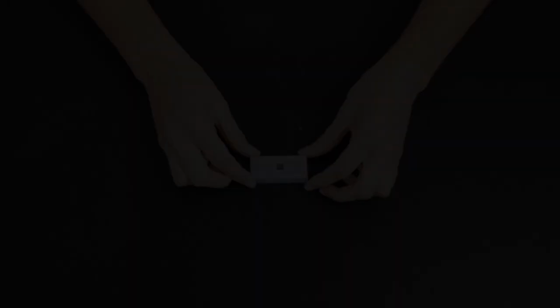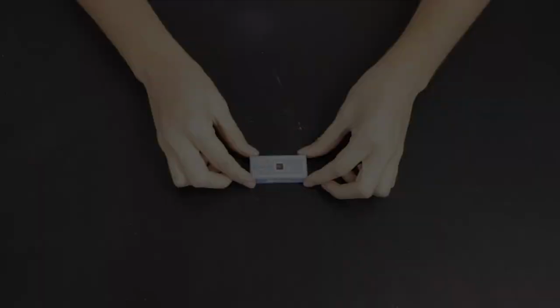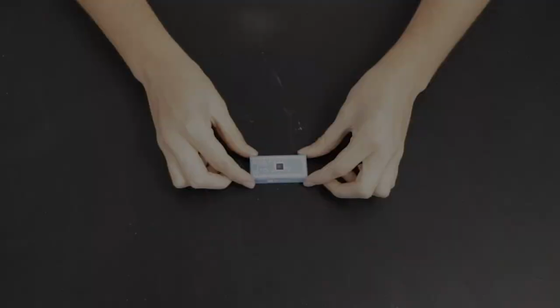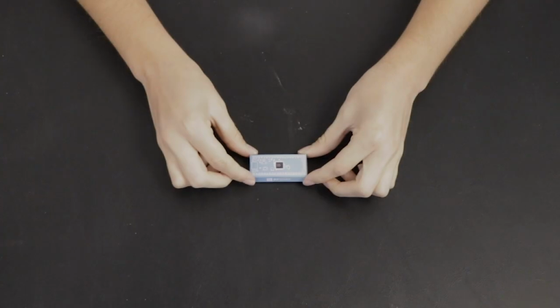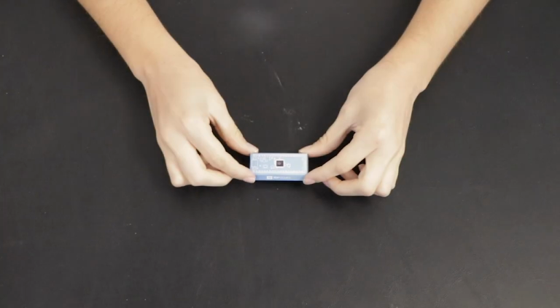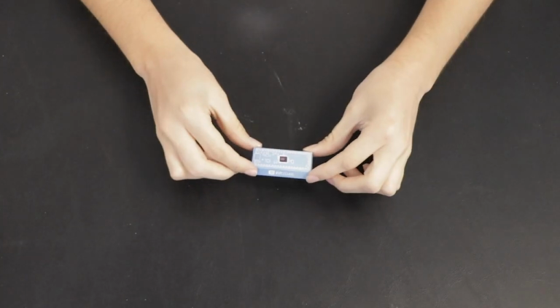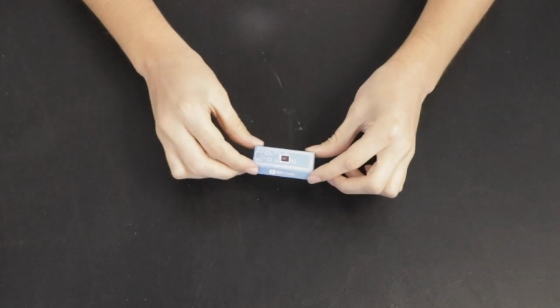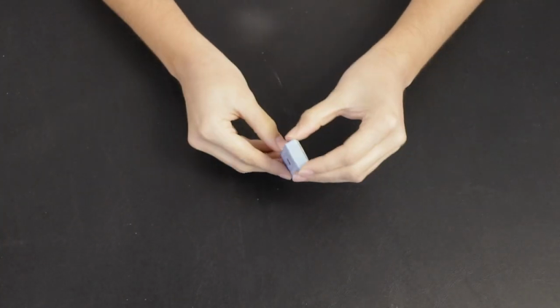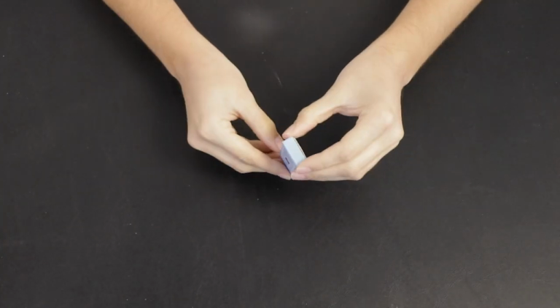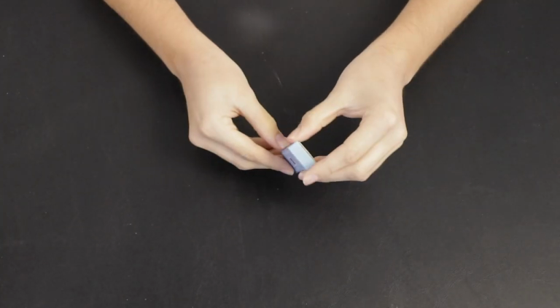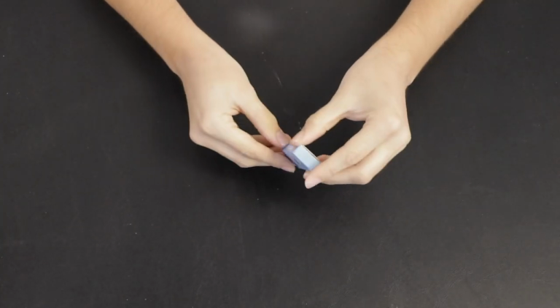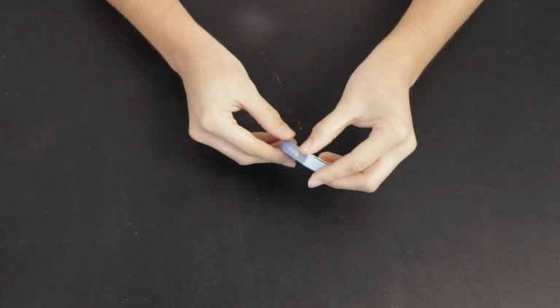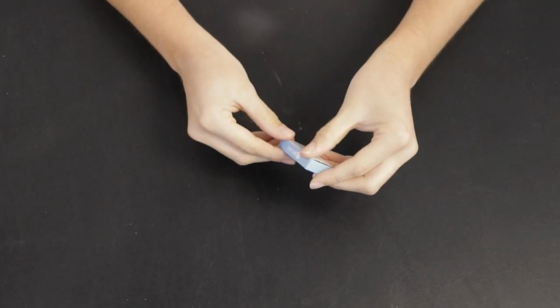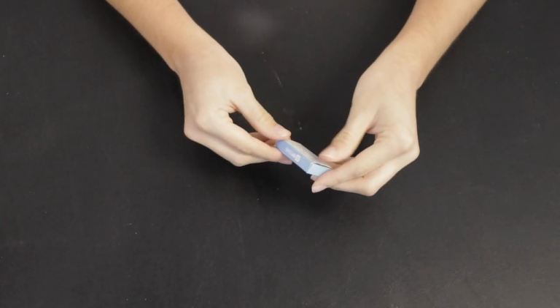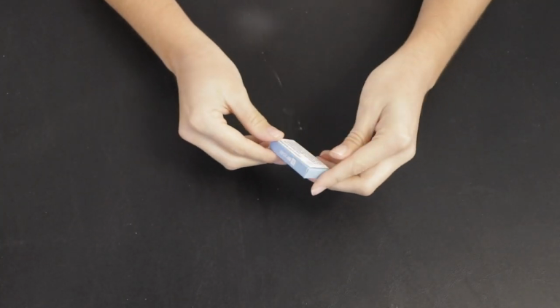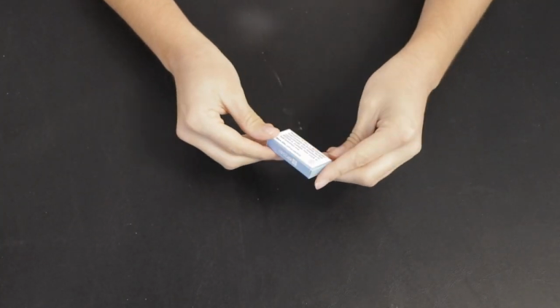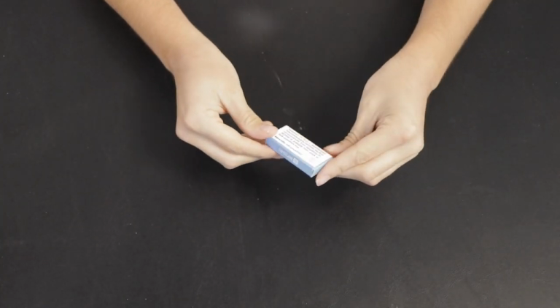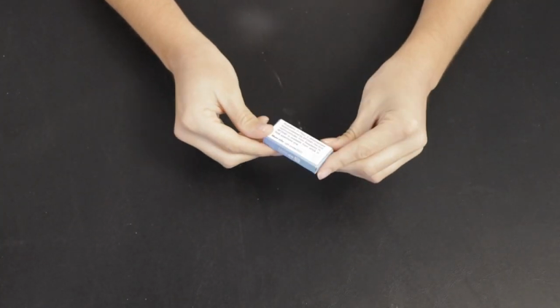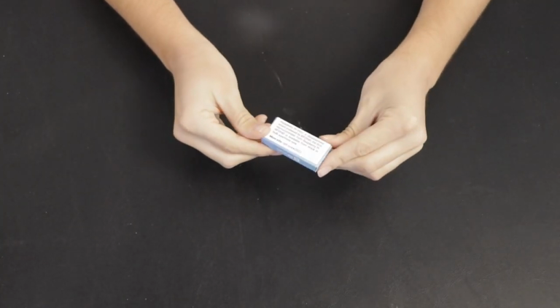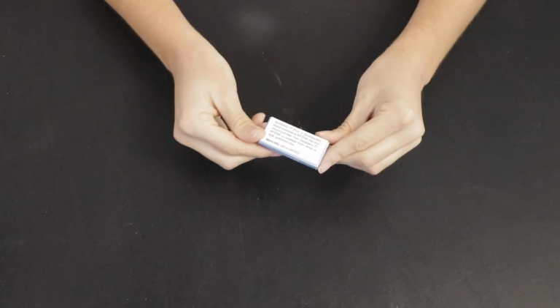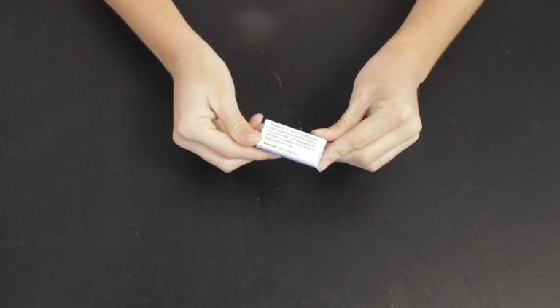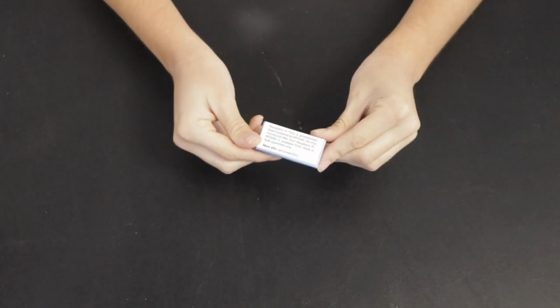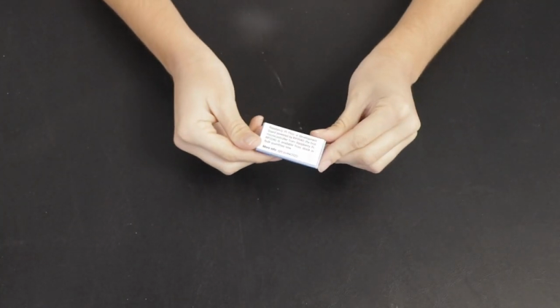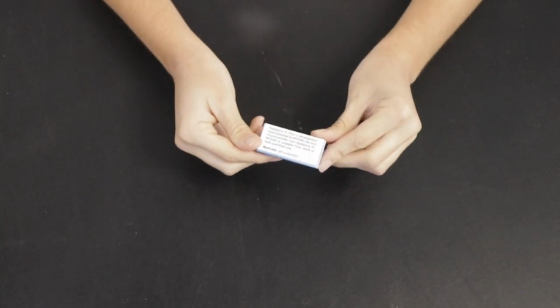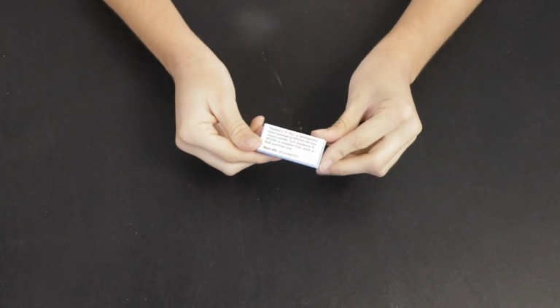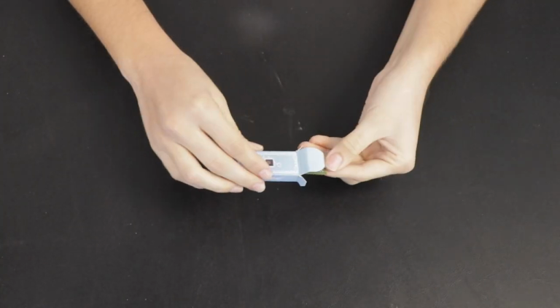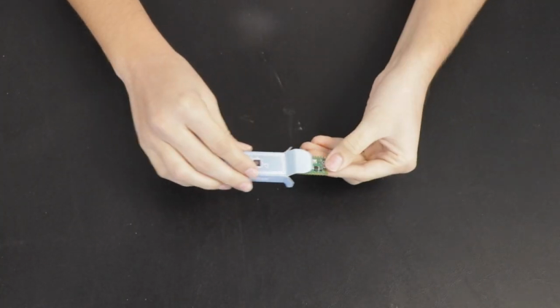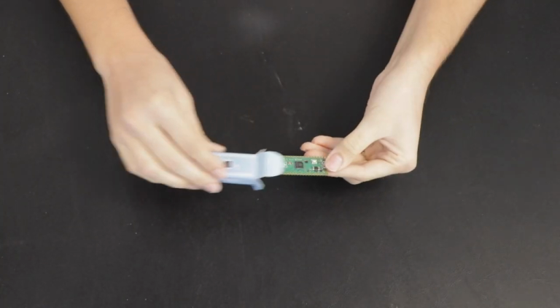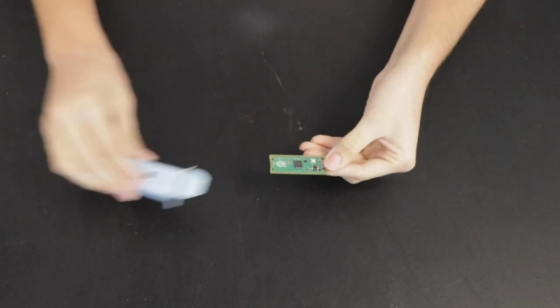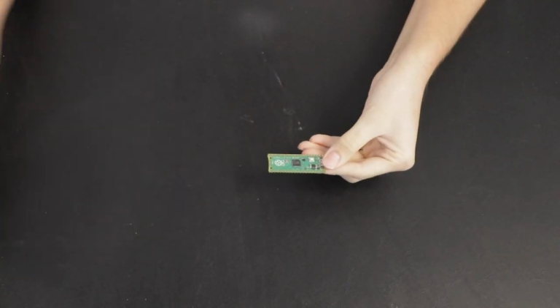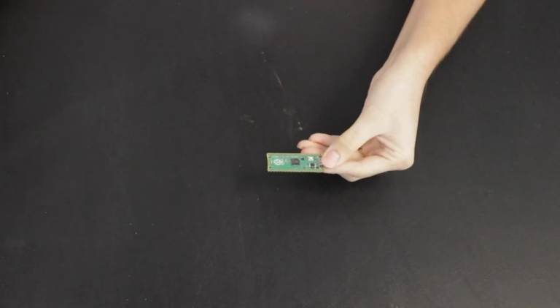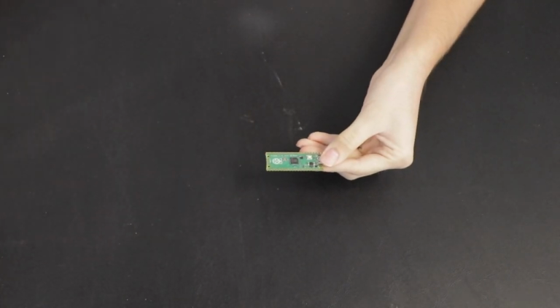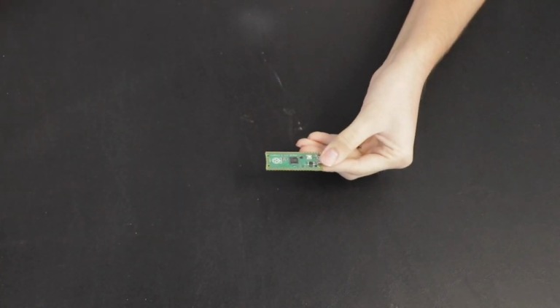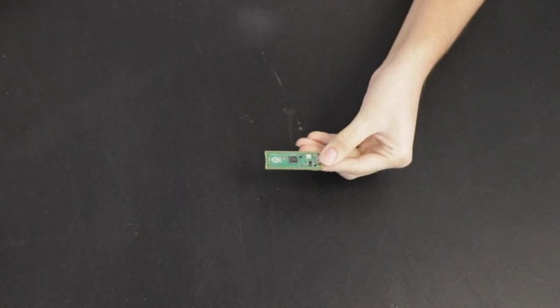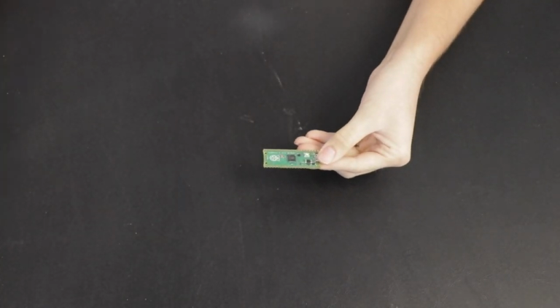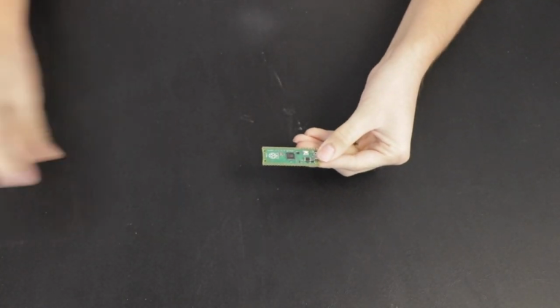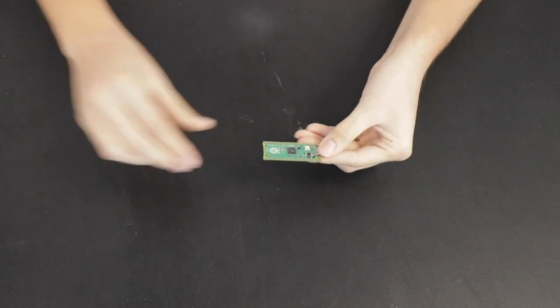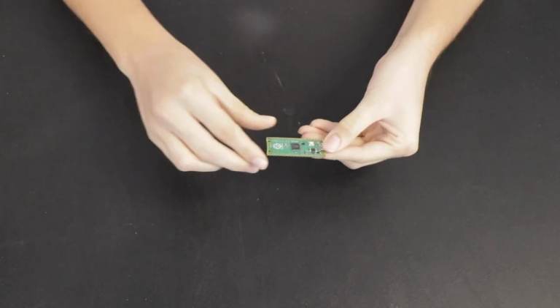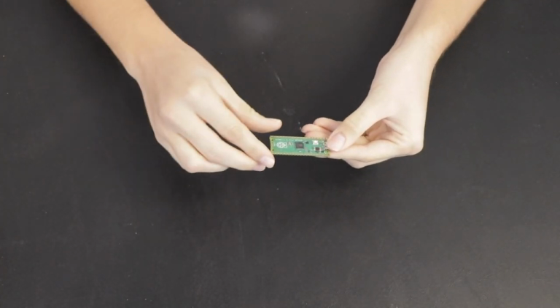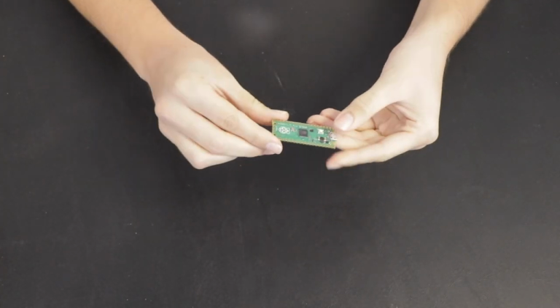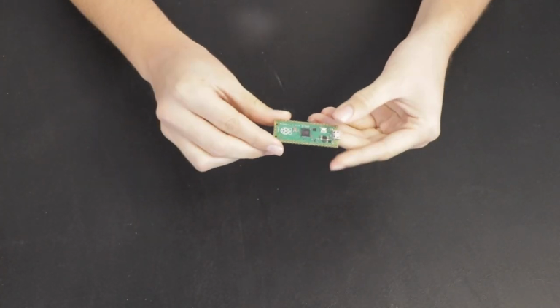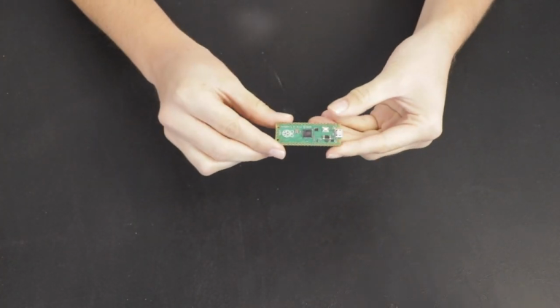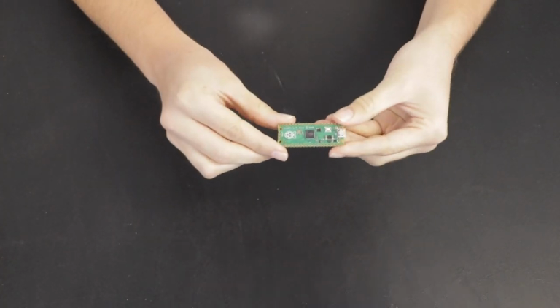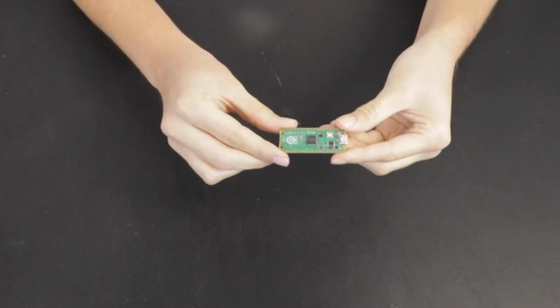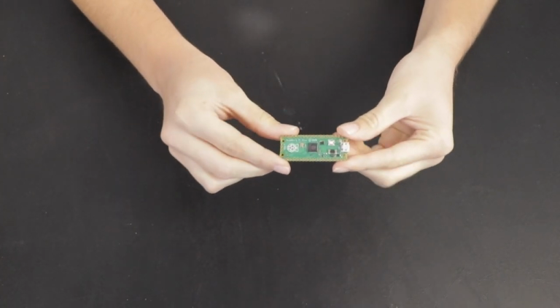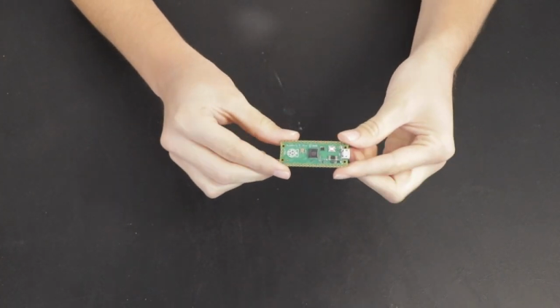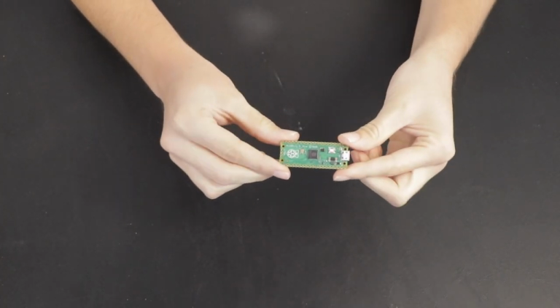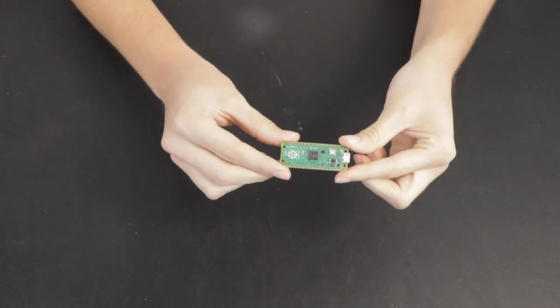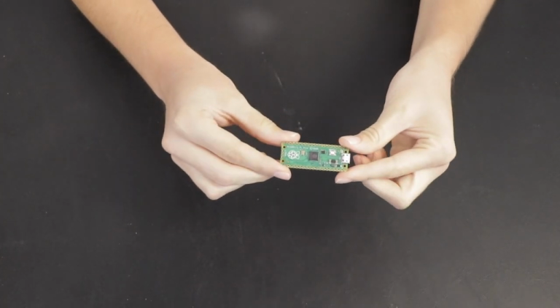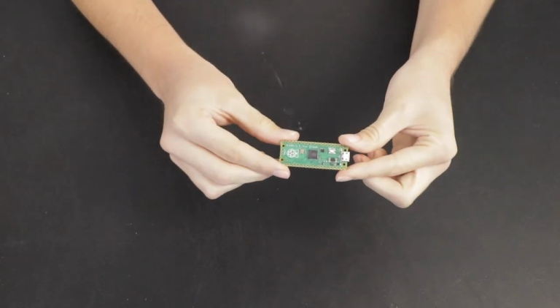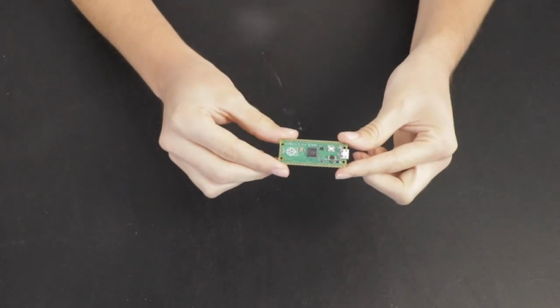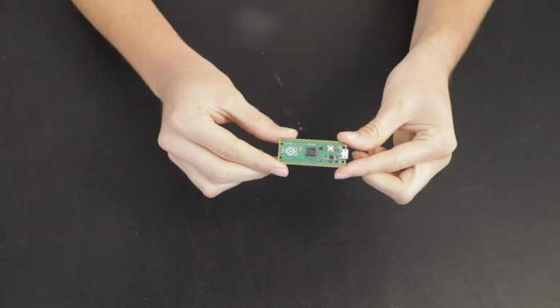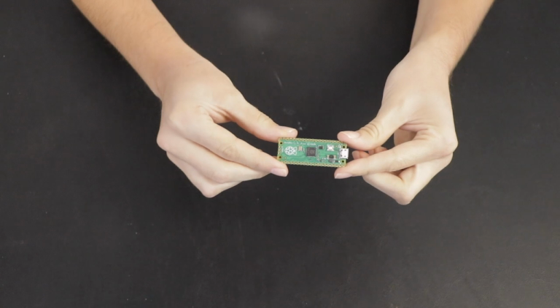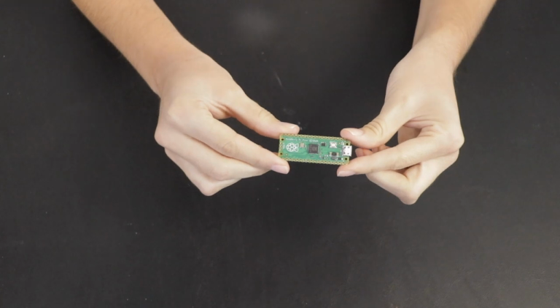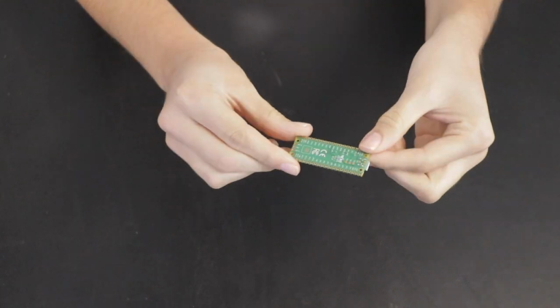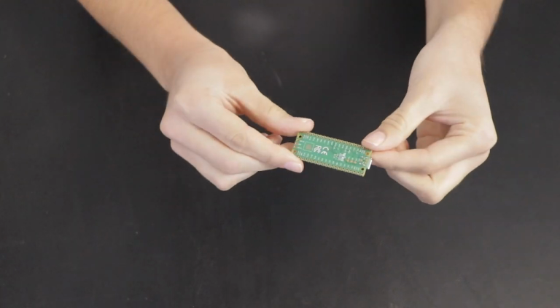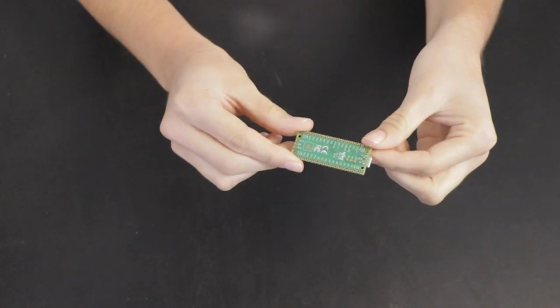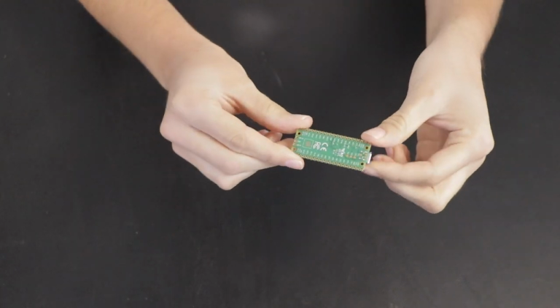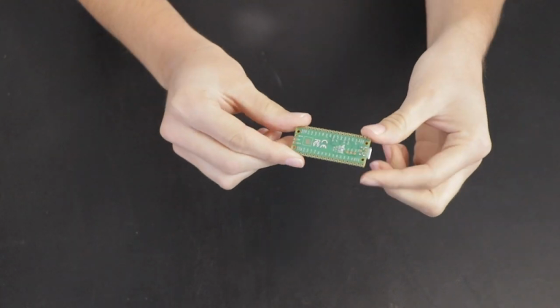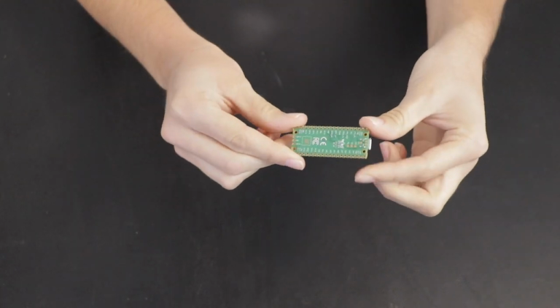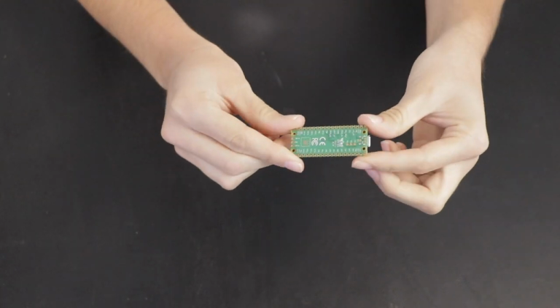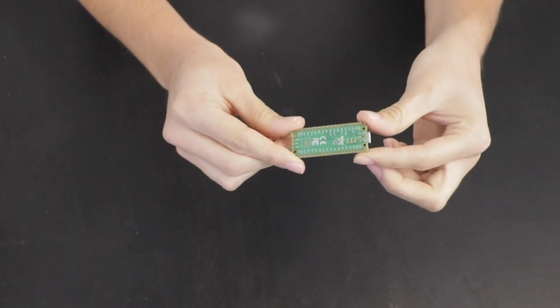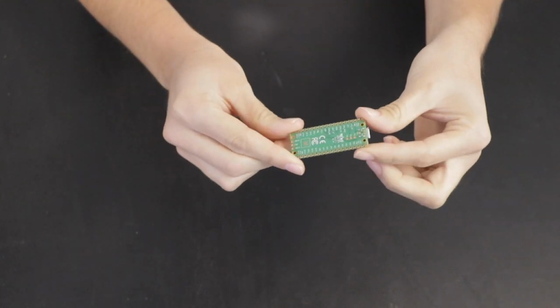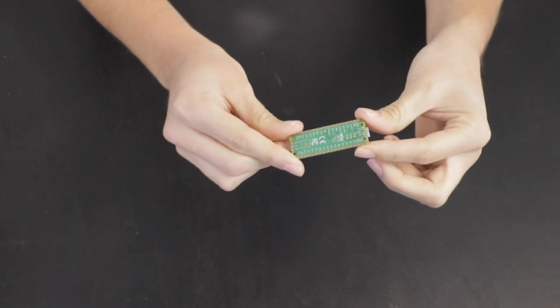This week on DefKit Weekly, we're going to be reviewing and raffling the Raspberry Pi Pico microcontroller board from Raspberry Pi.